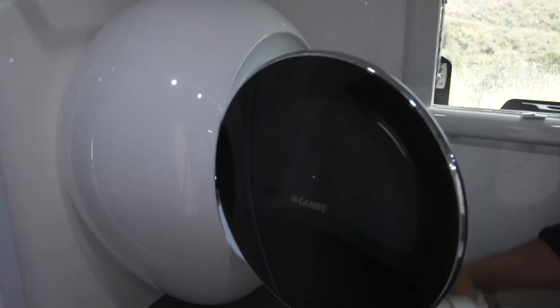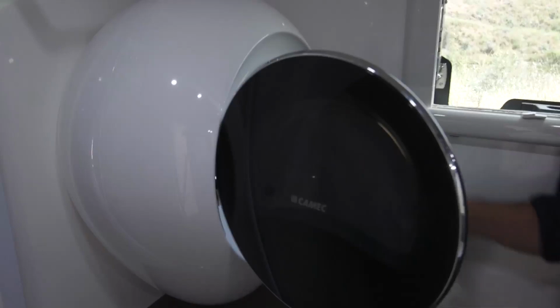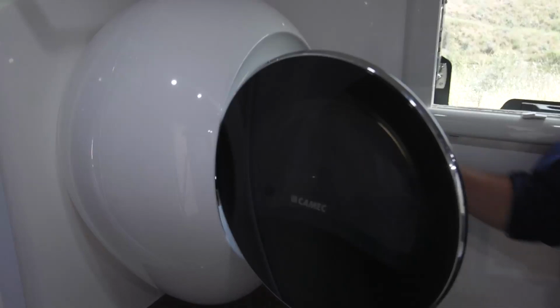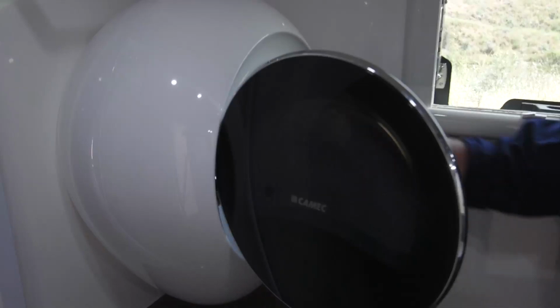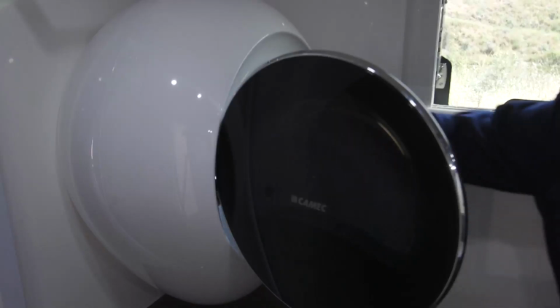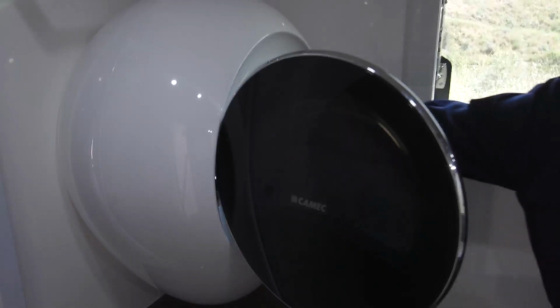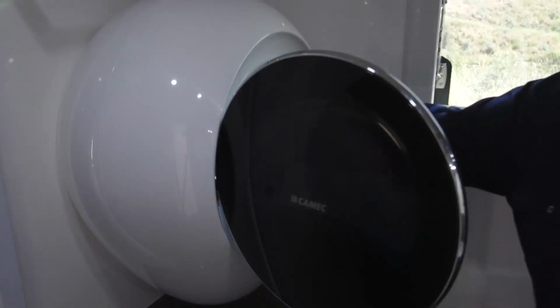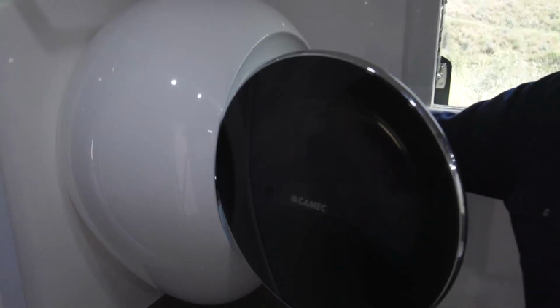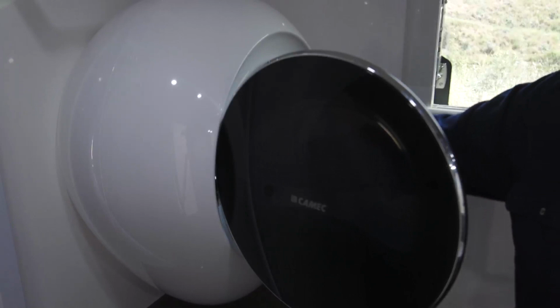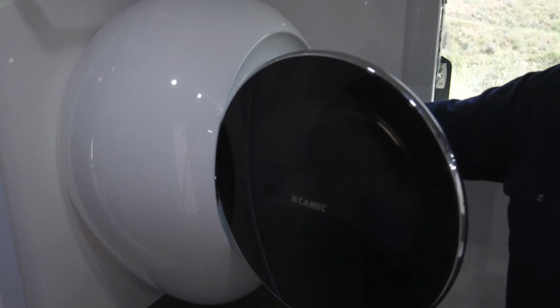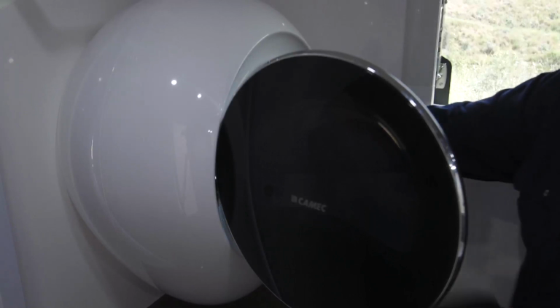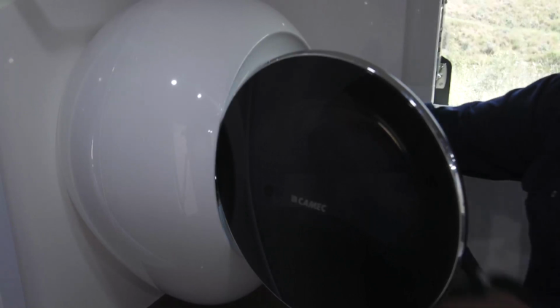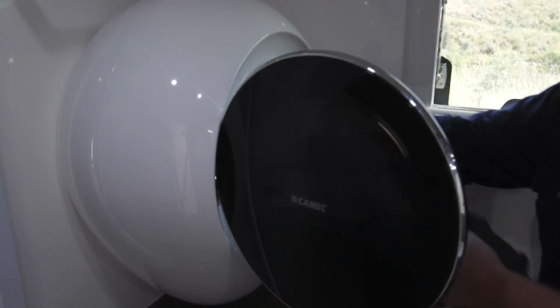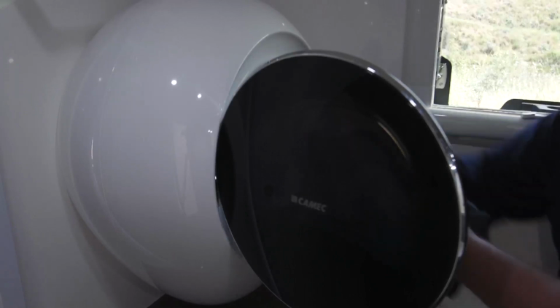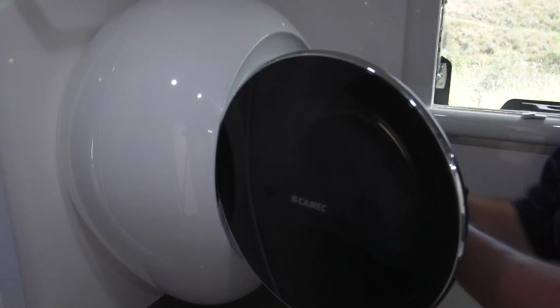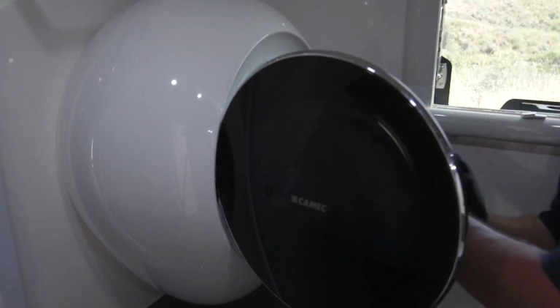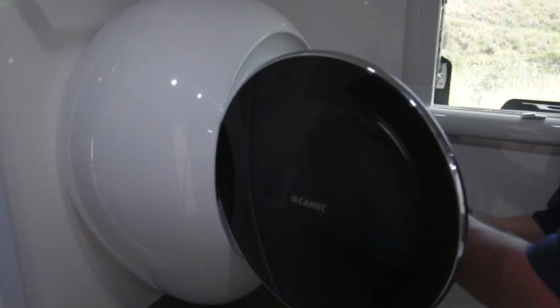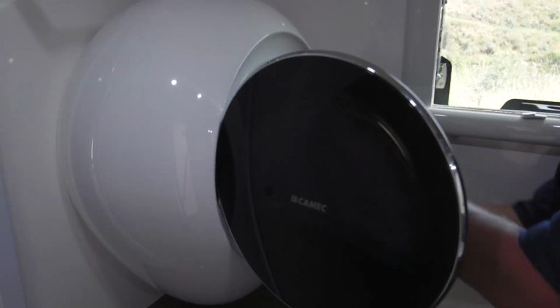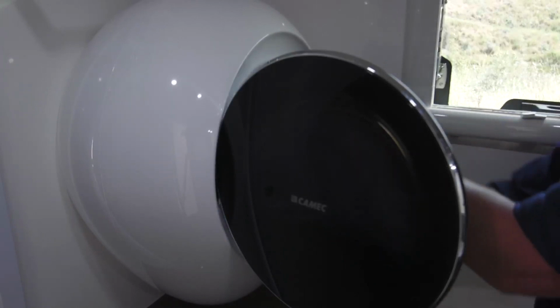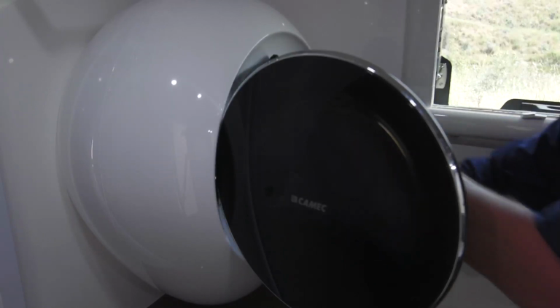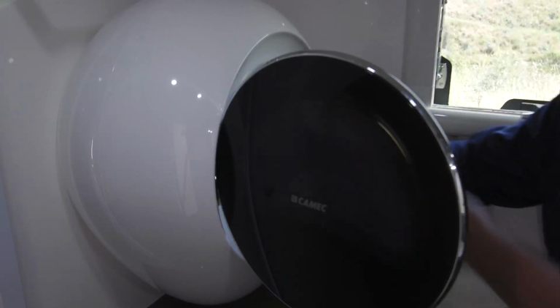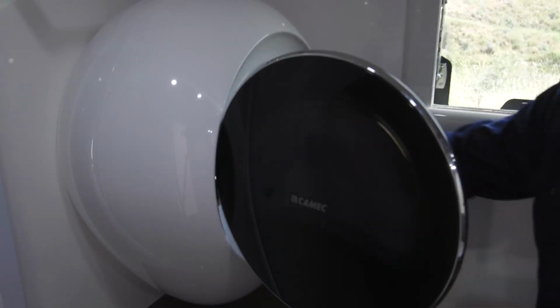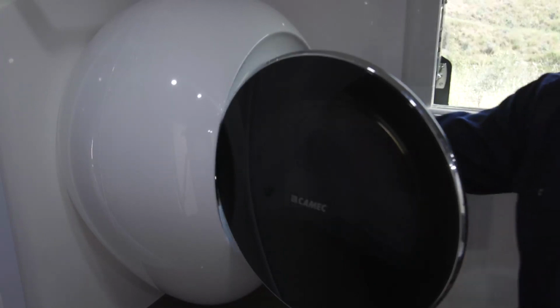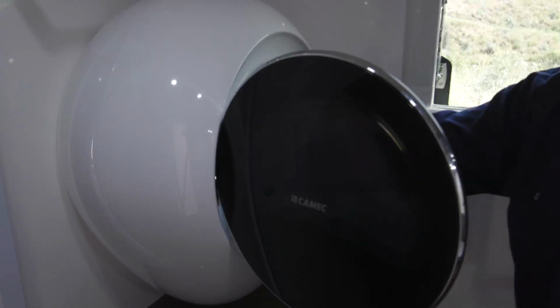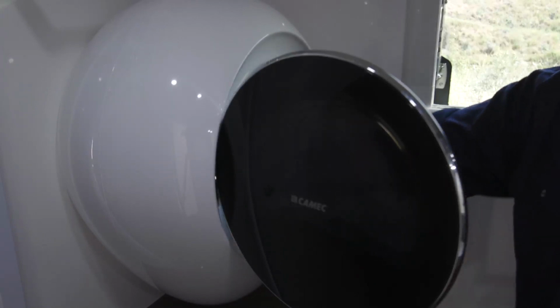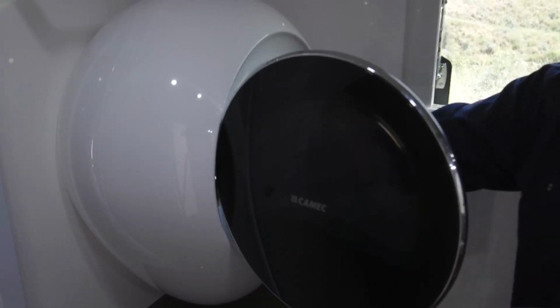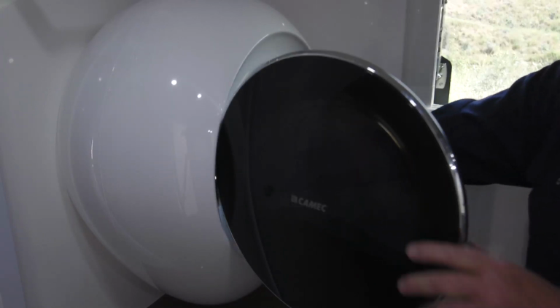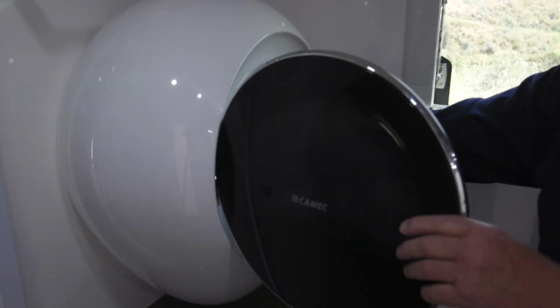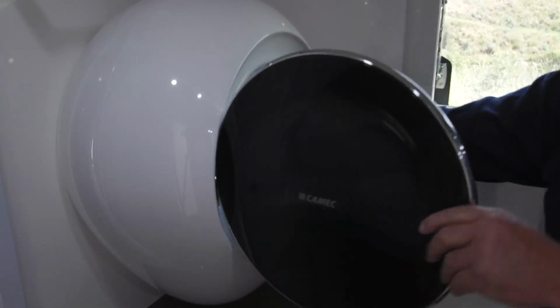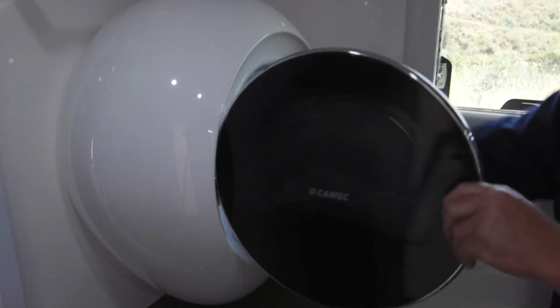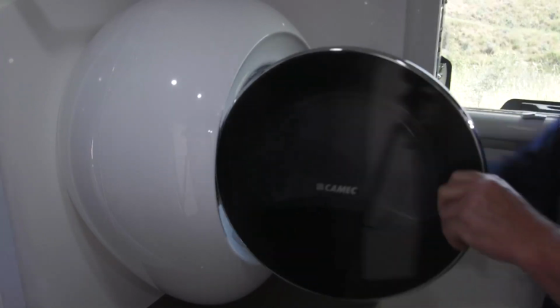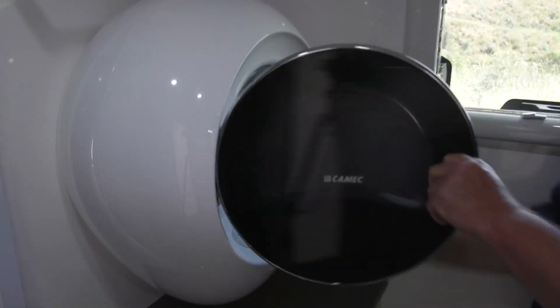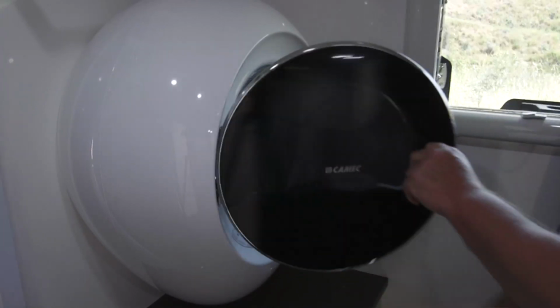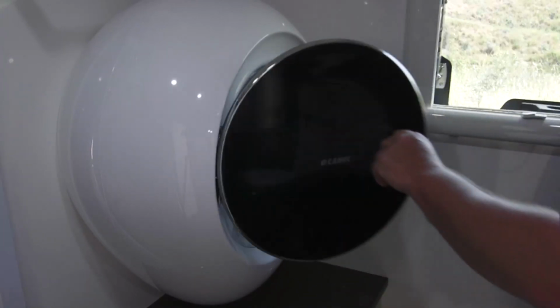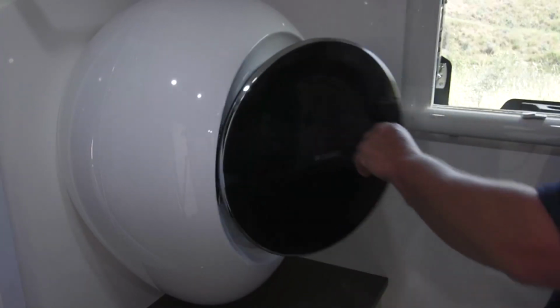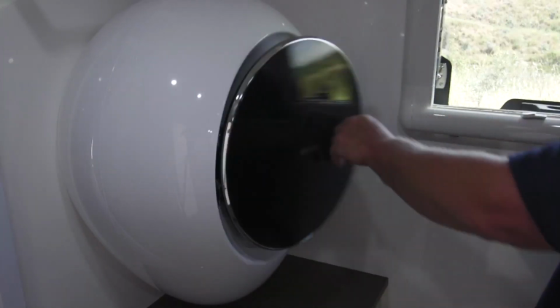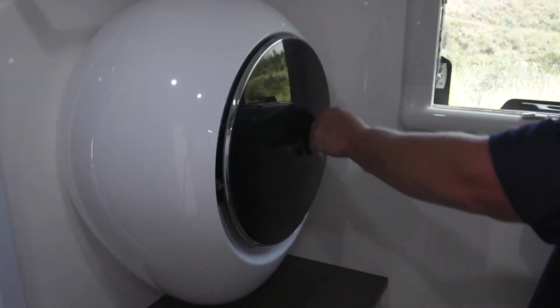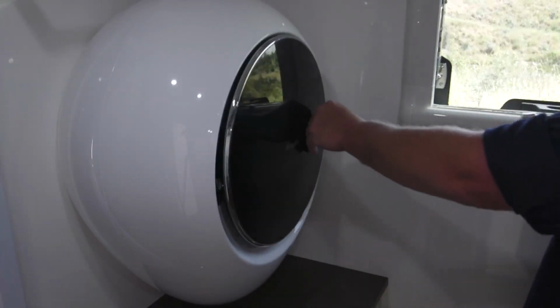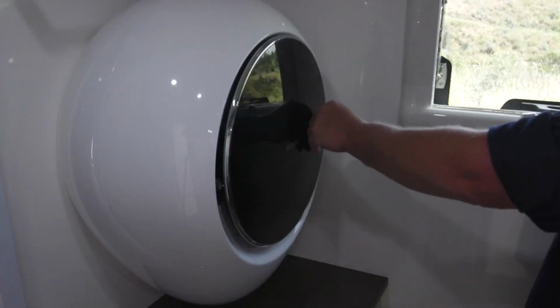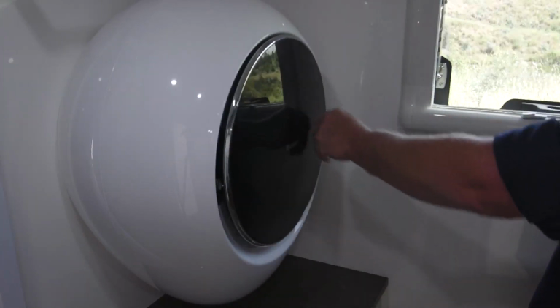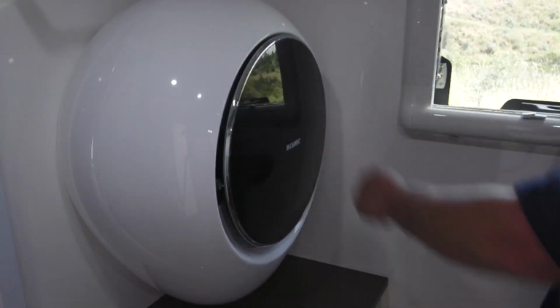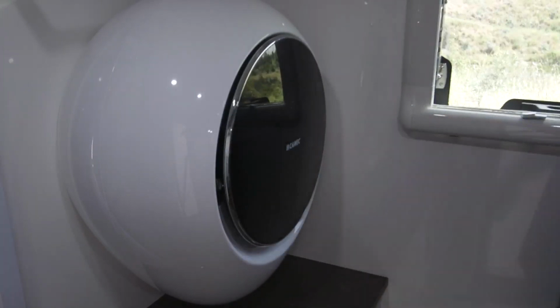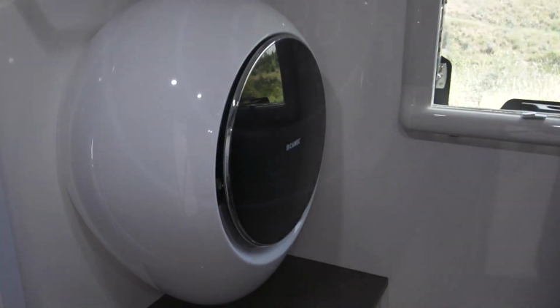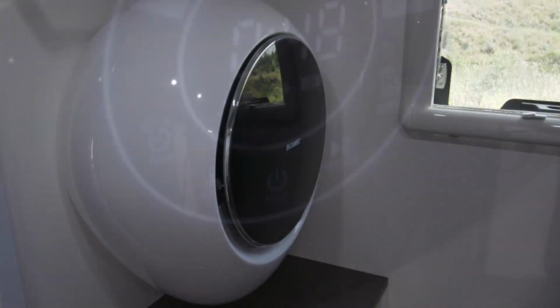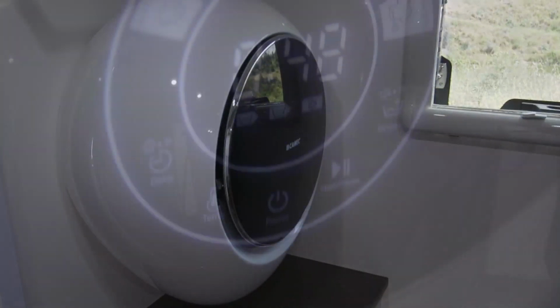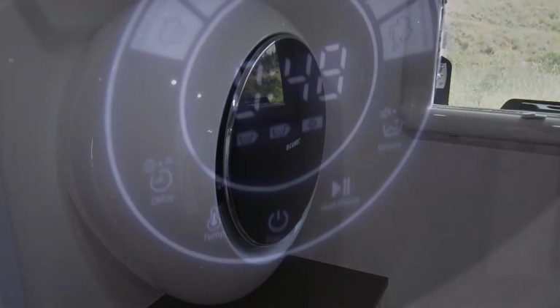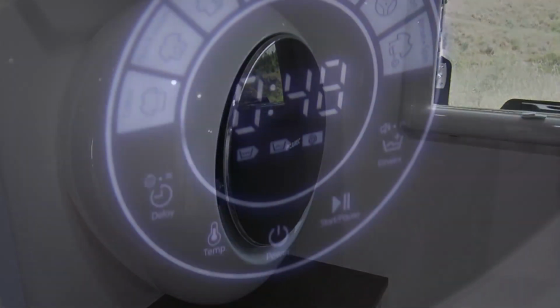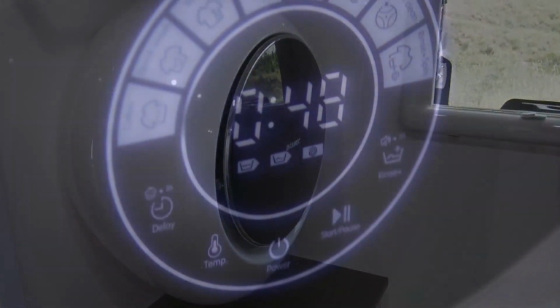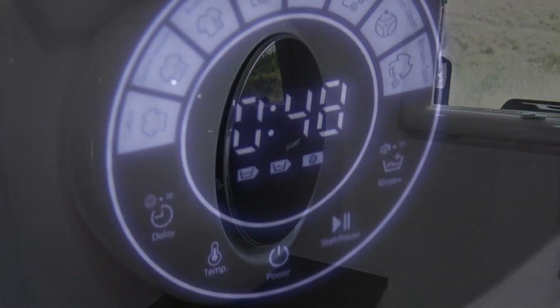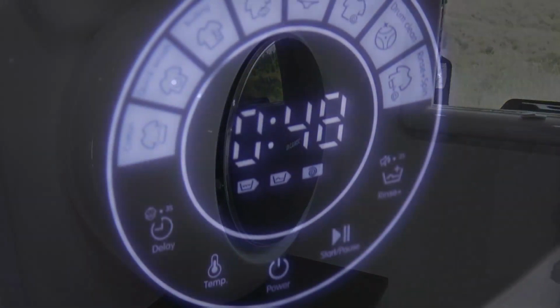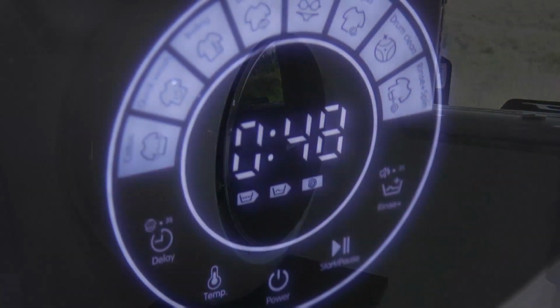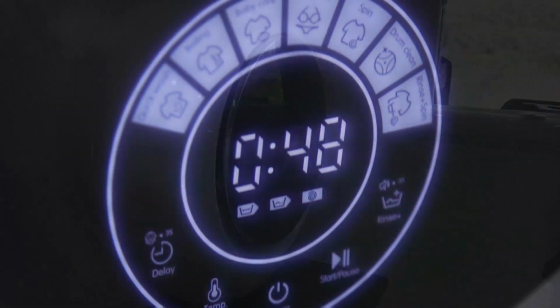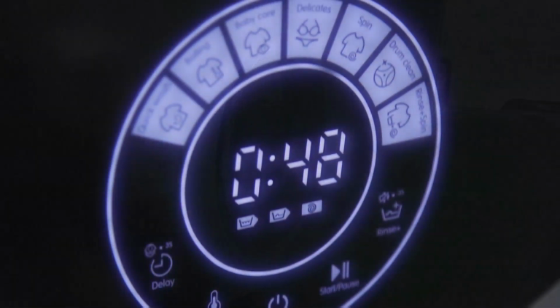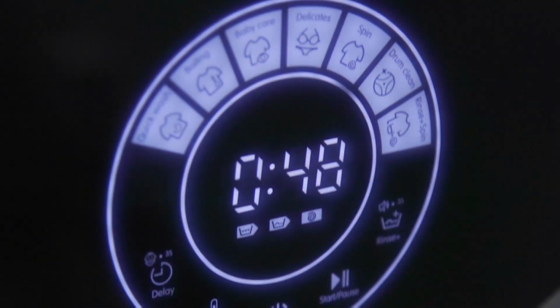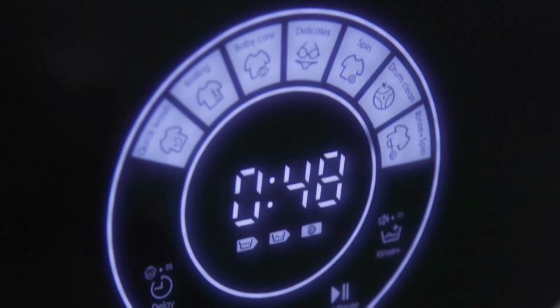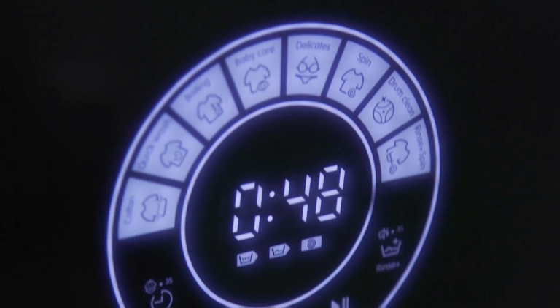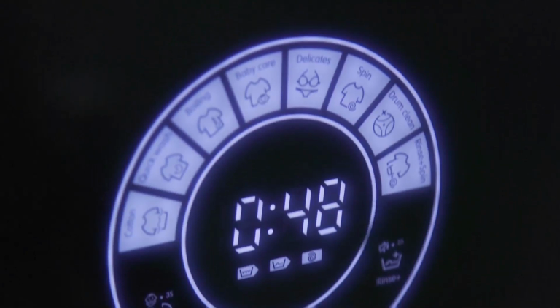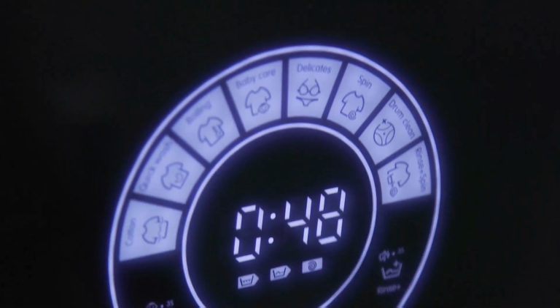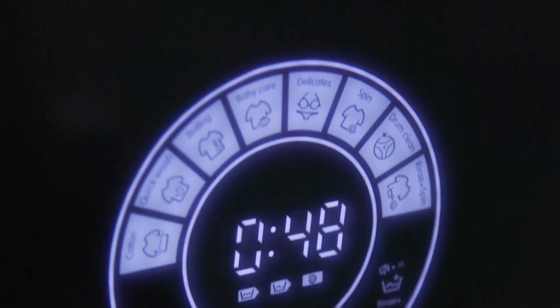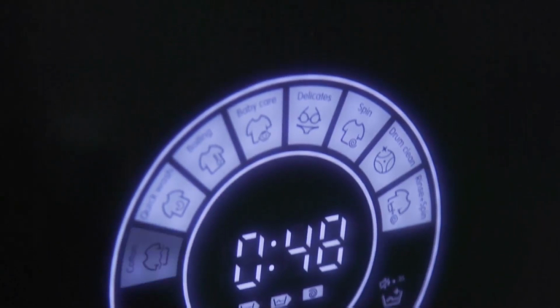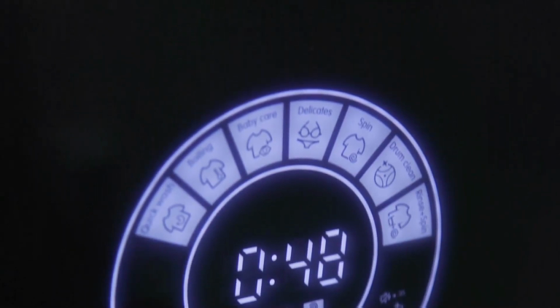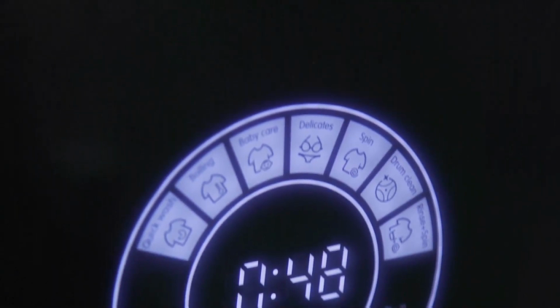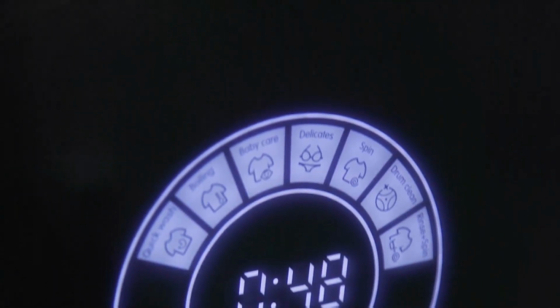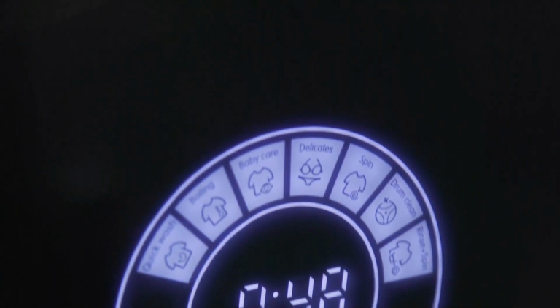The features don't stop there. There's a child lock for when we travel with Maca, and this machine can wash up to a two and a half kilo load.